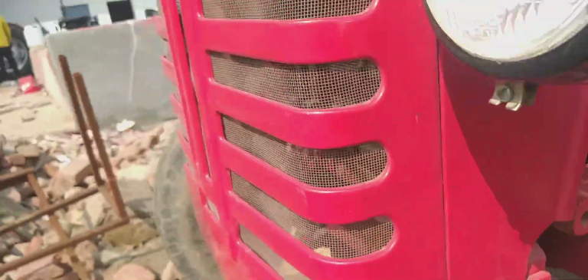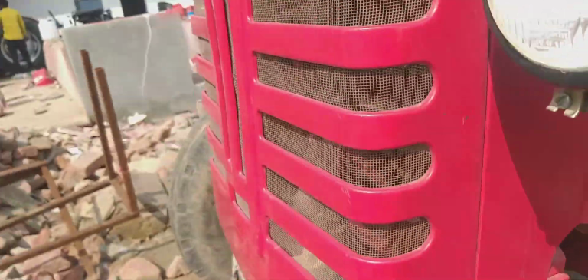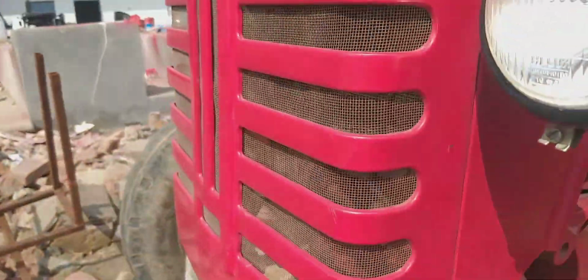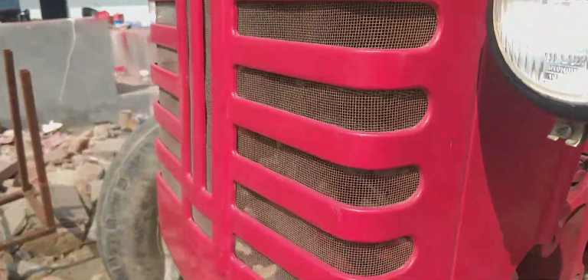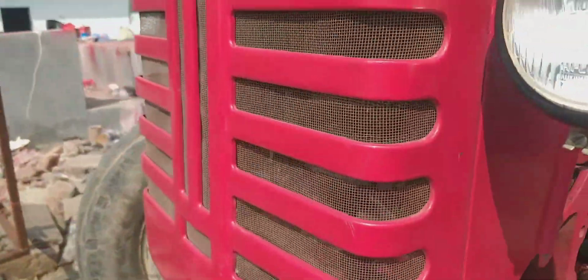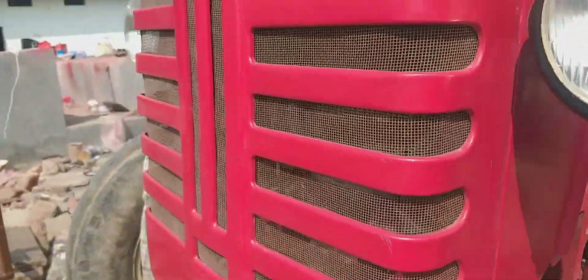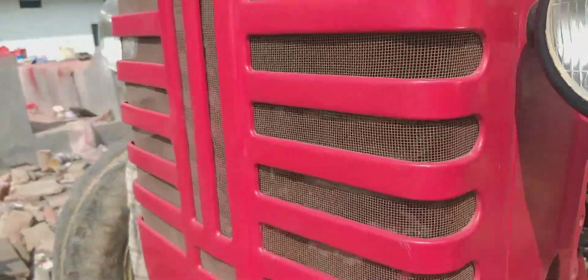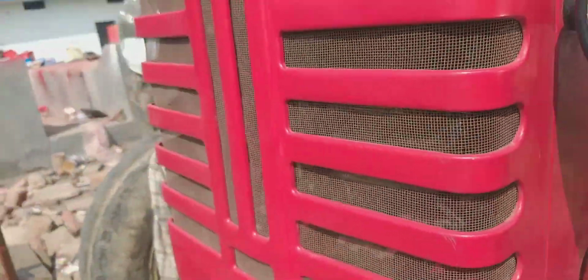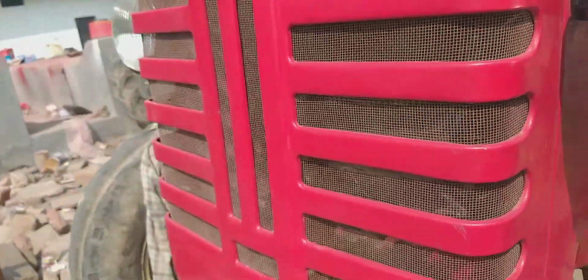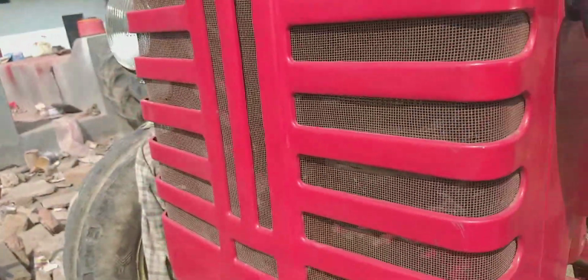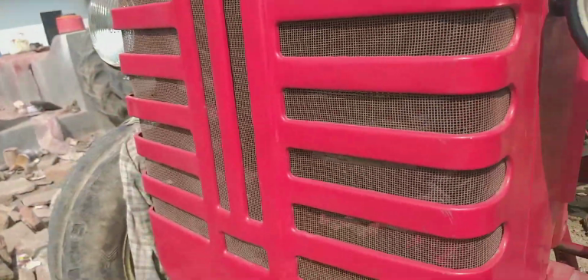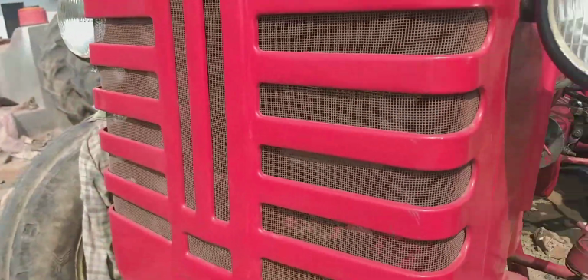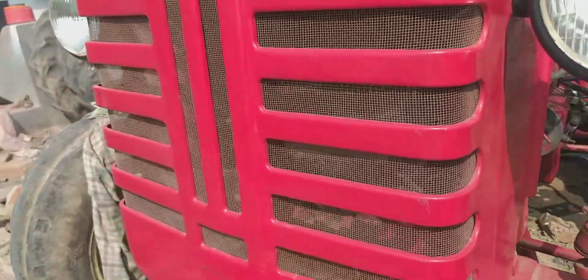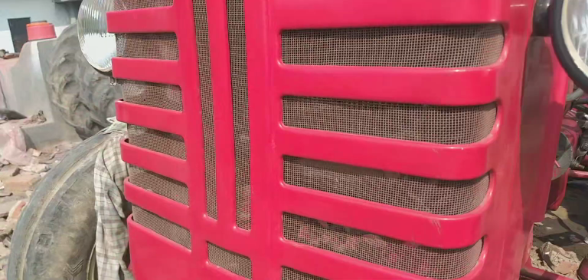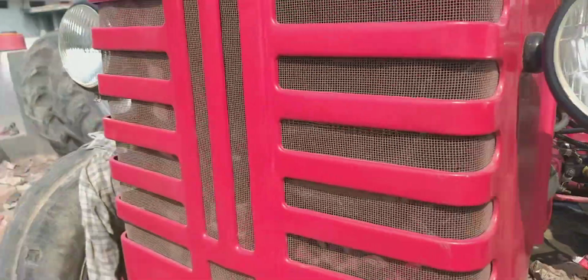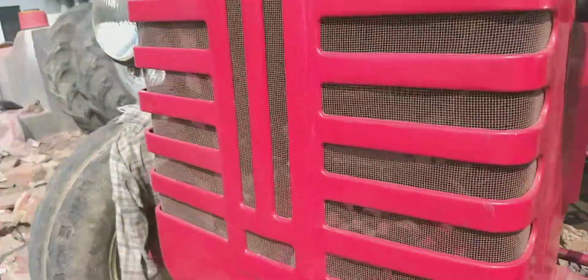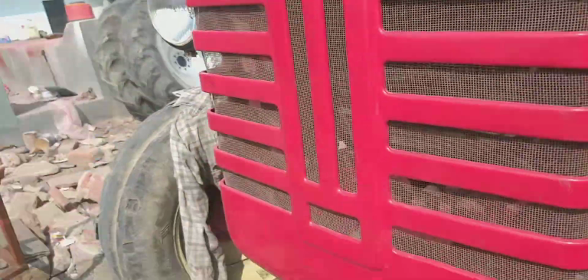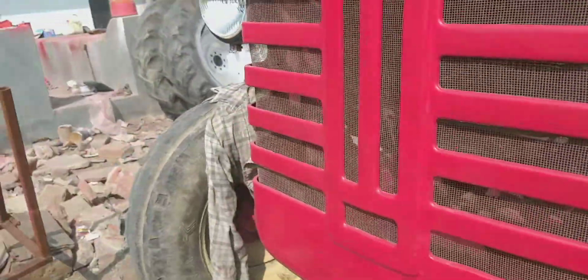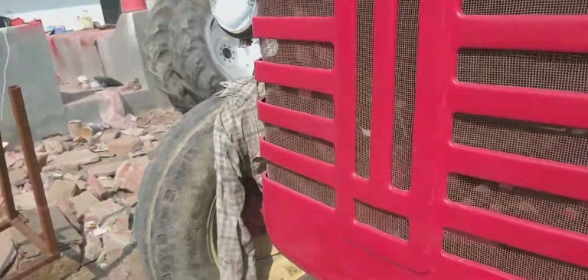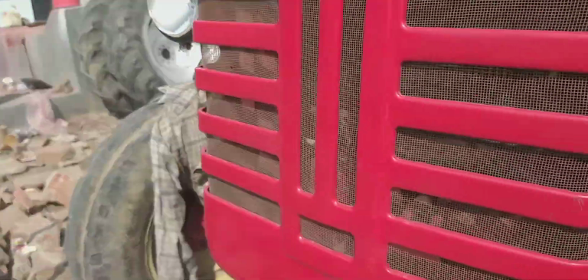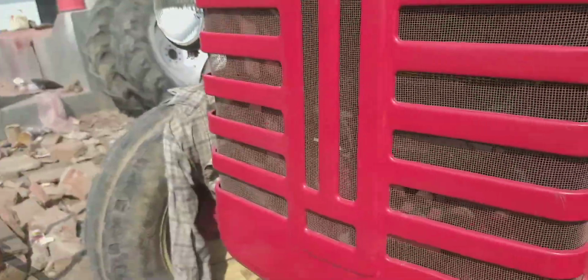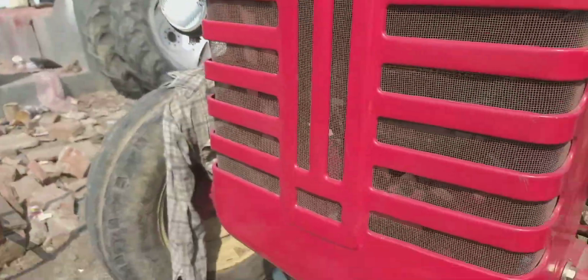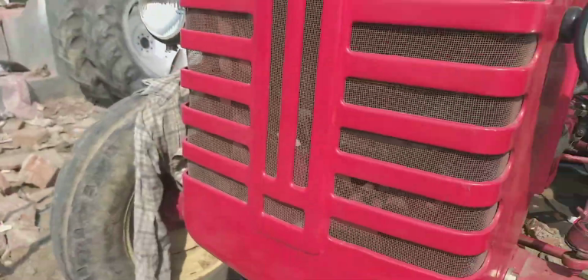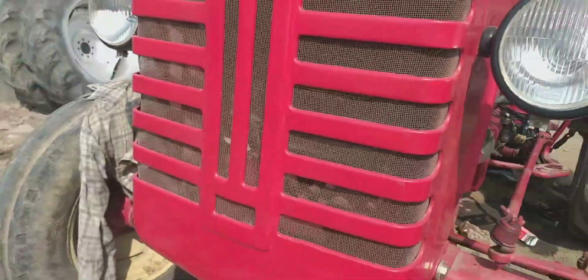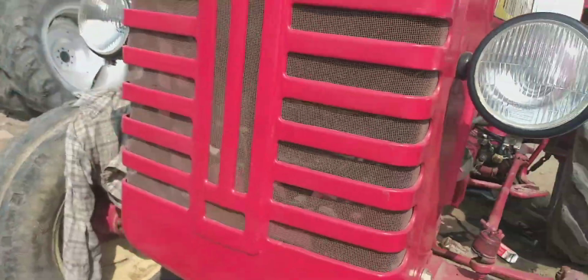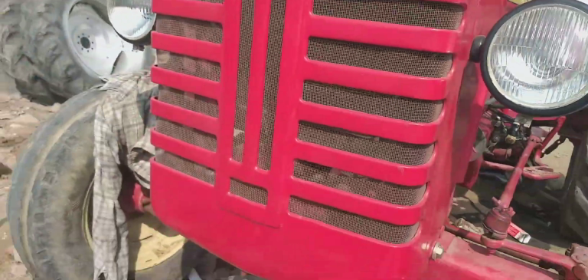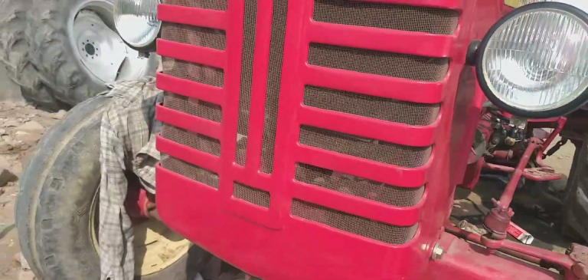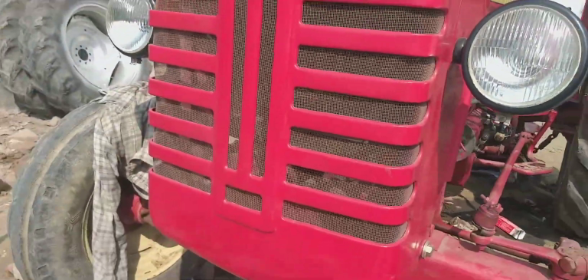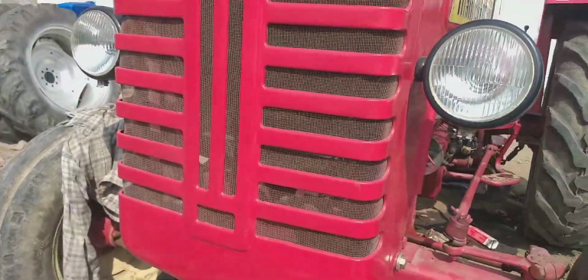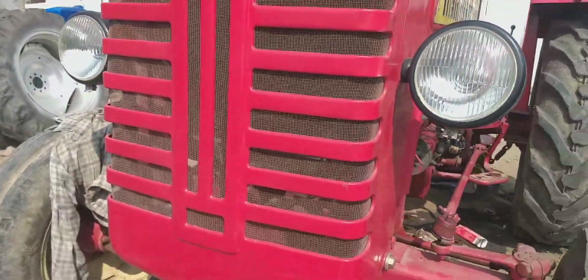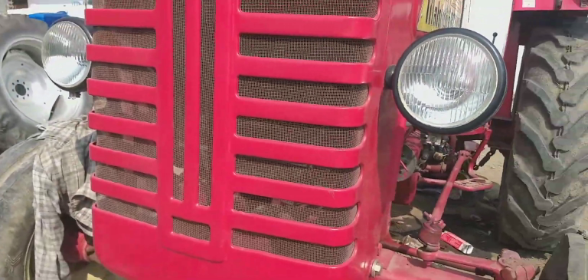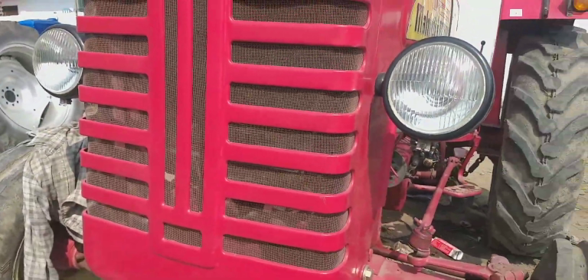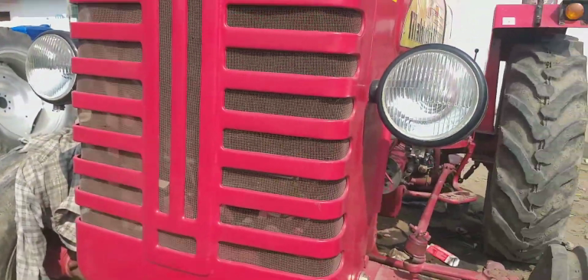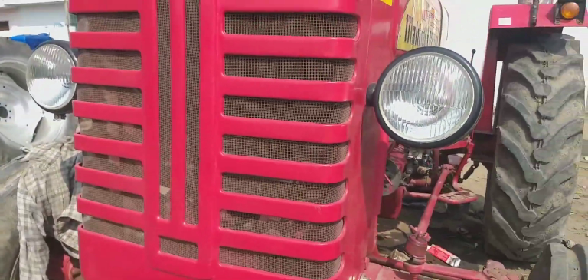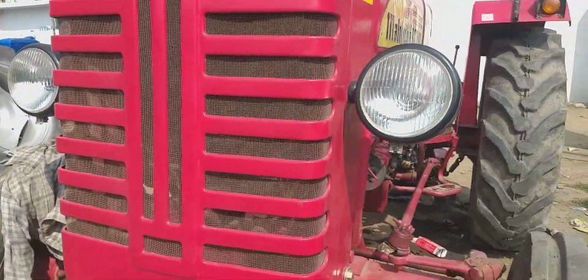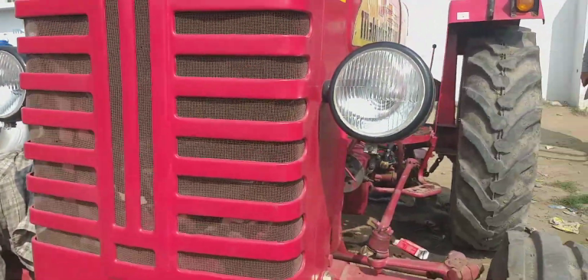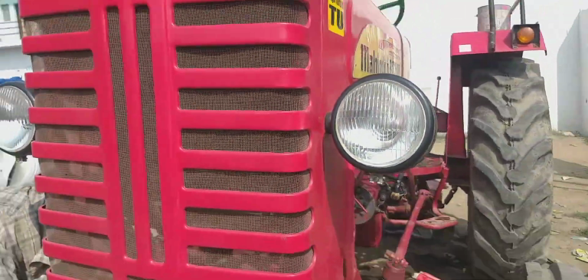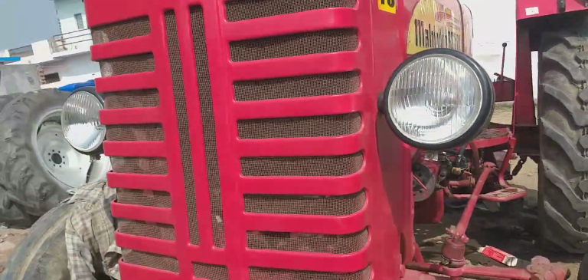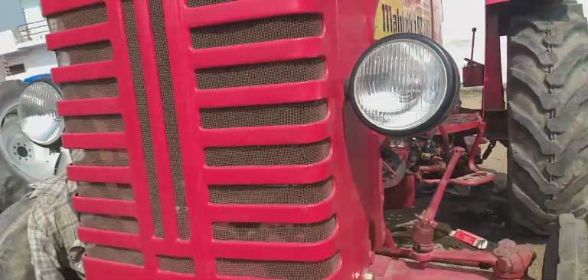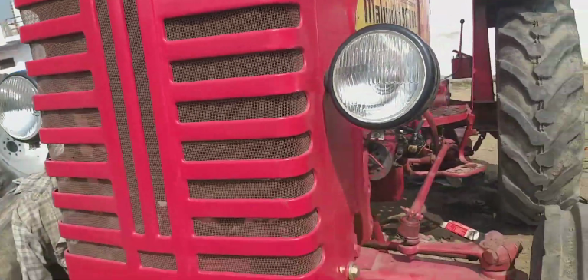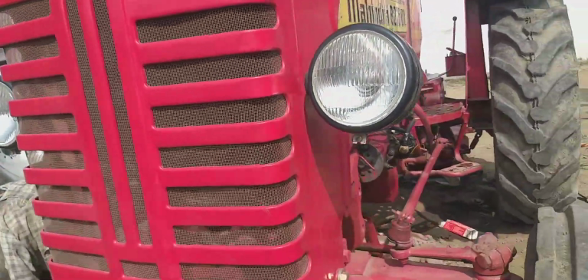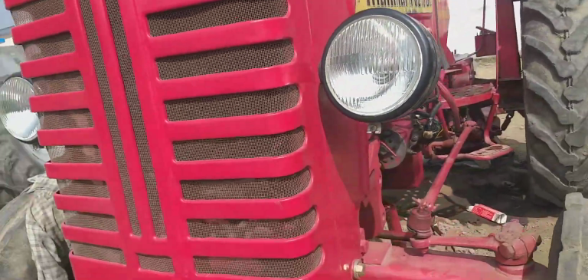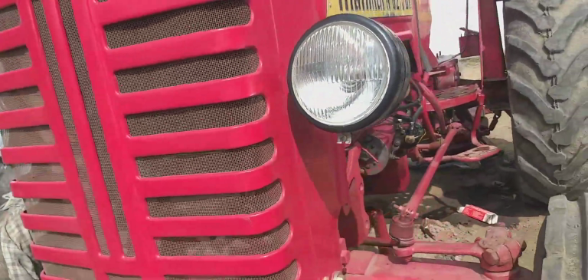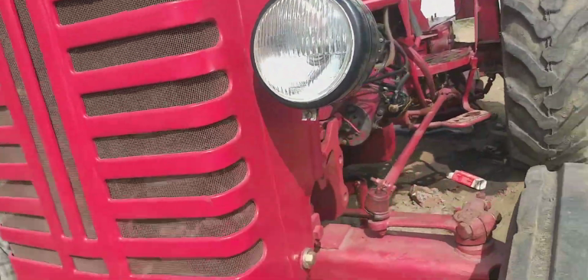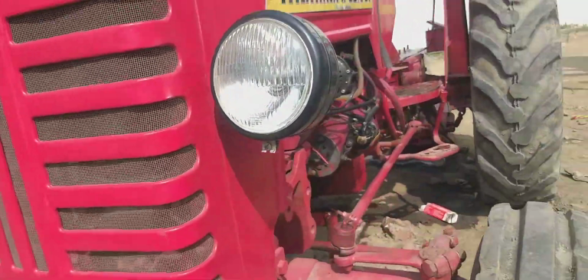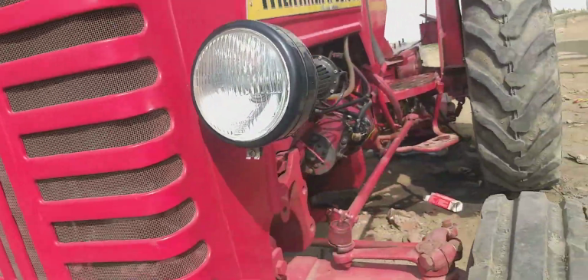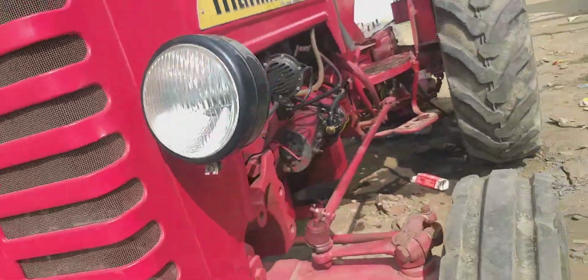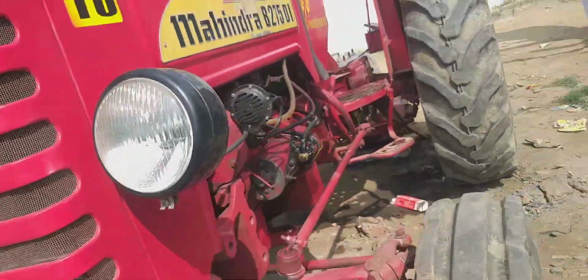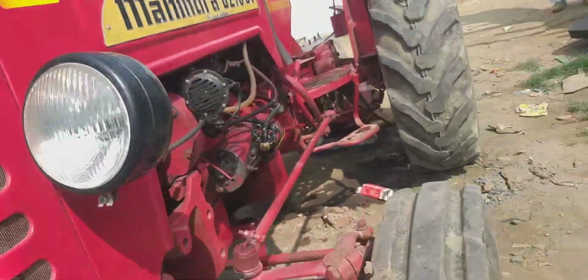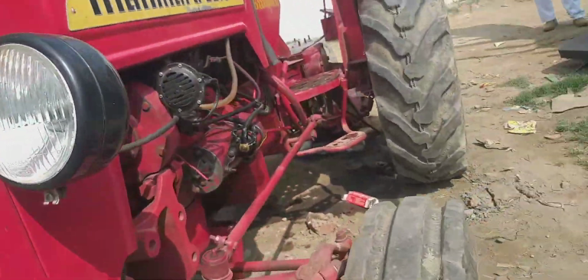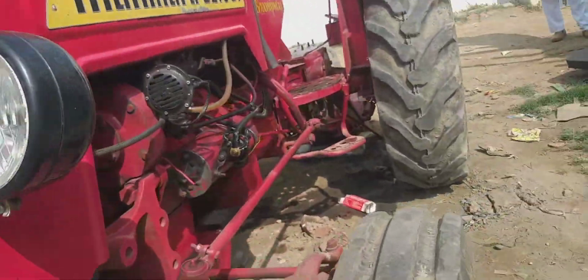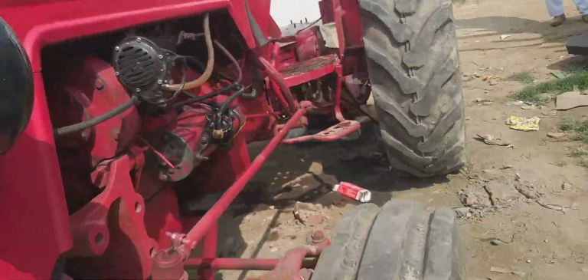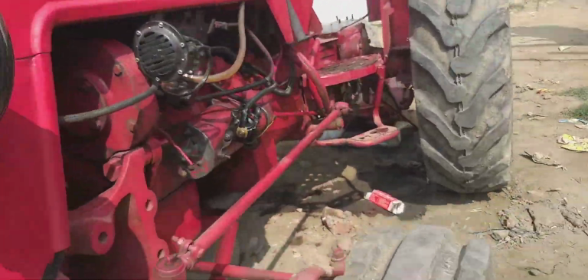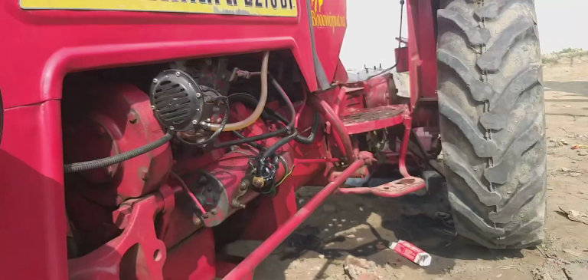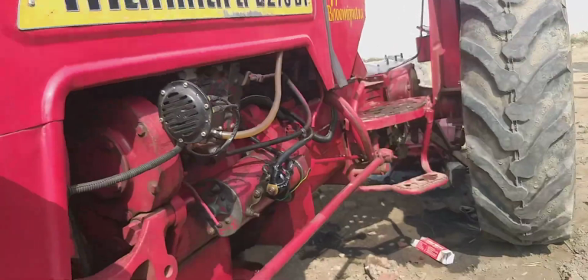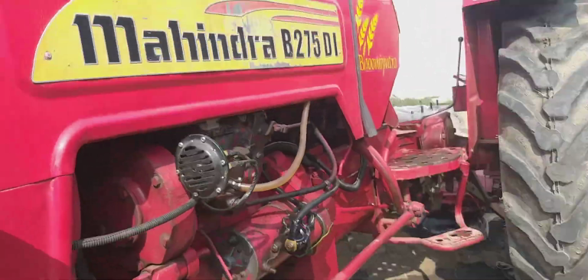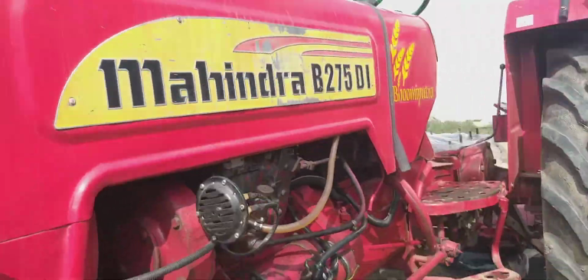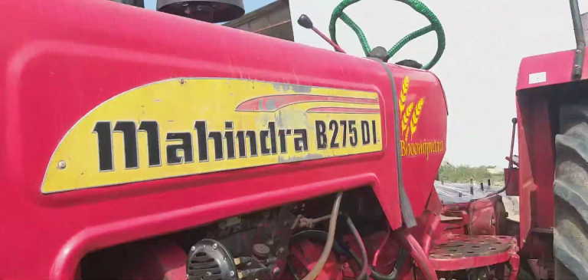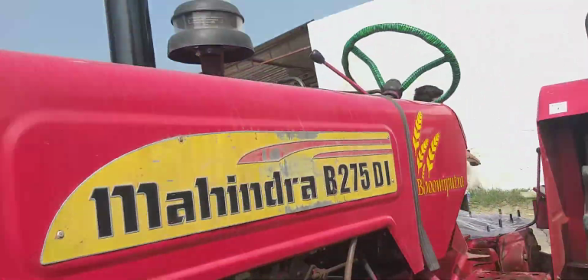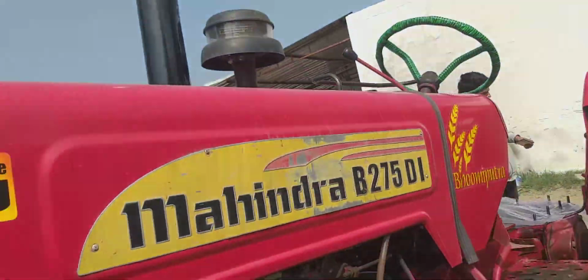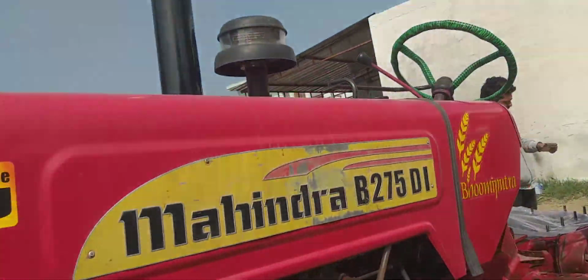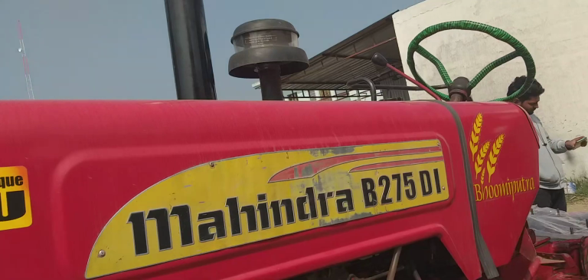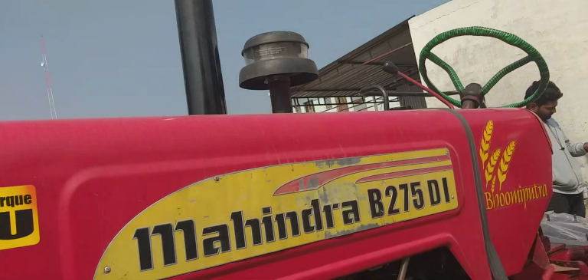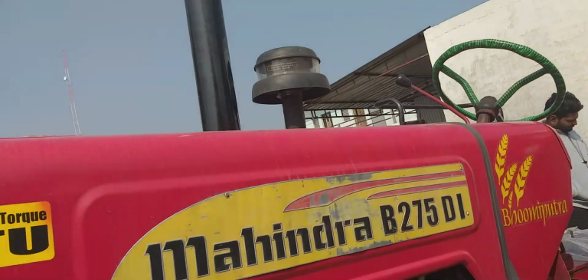This is a great tractor. It's a silencer.